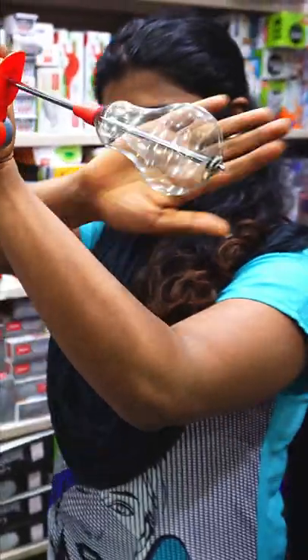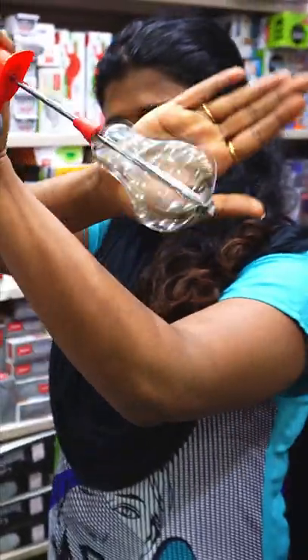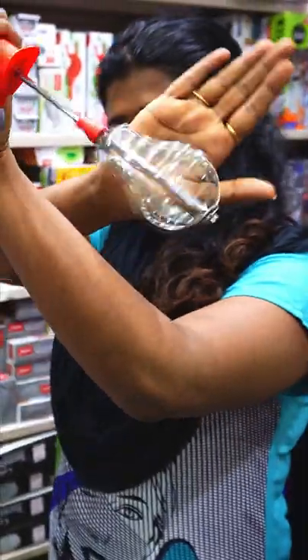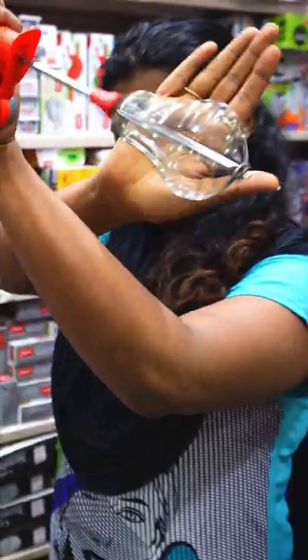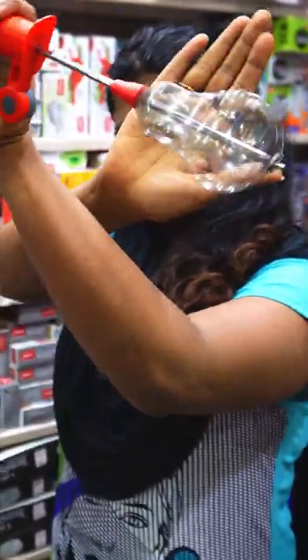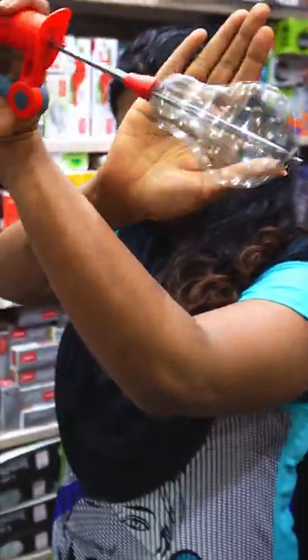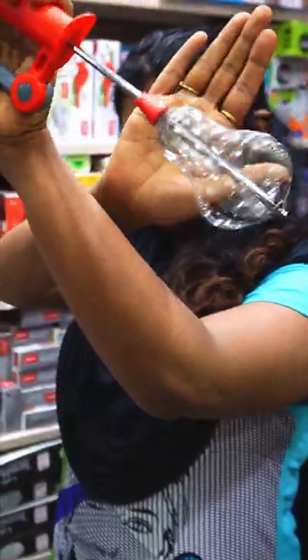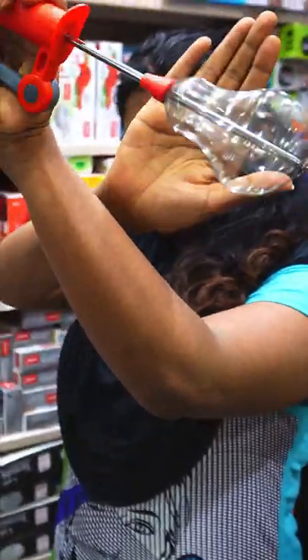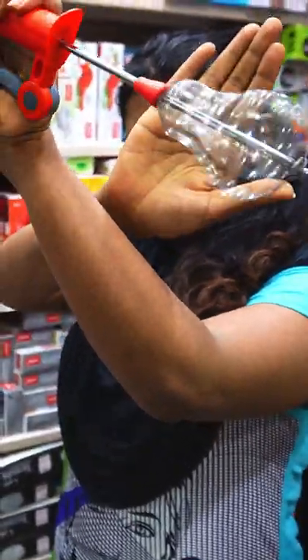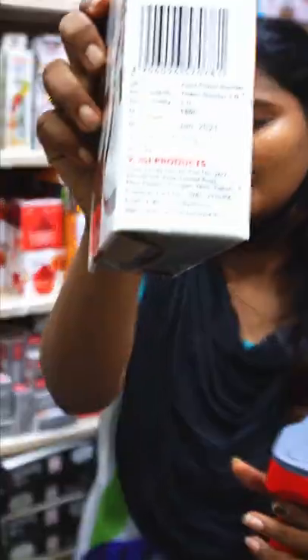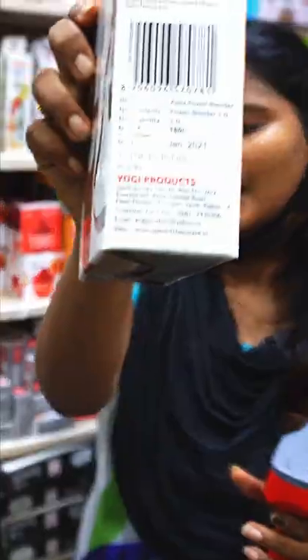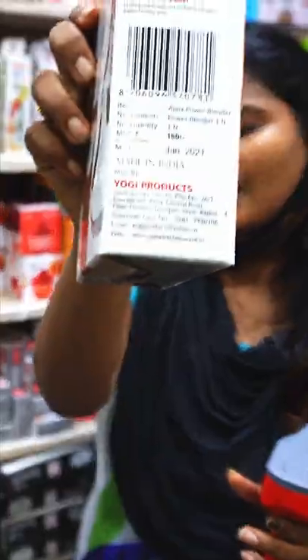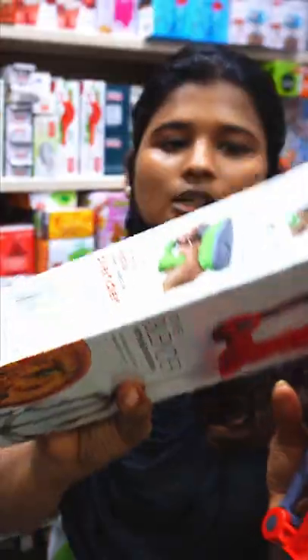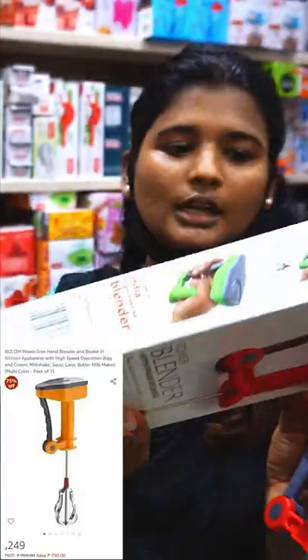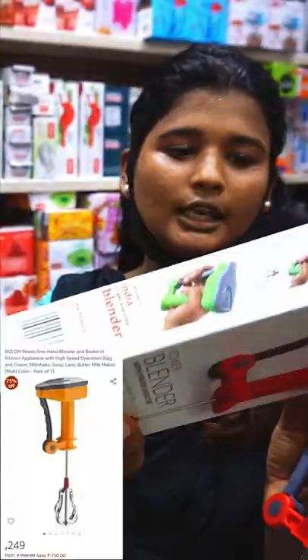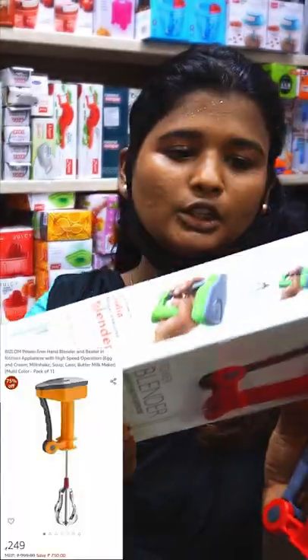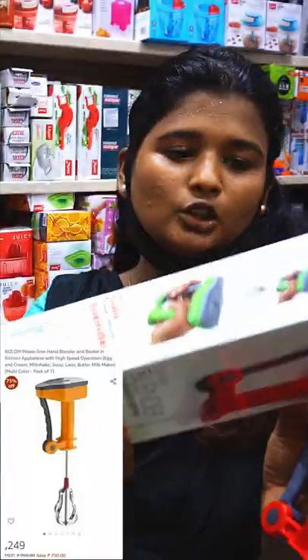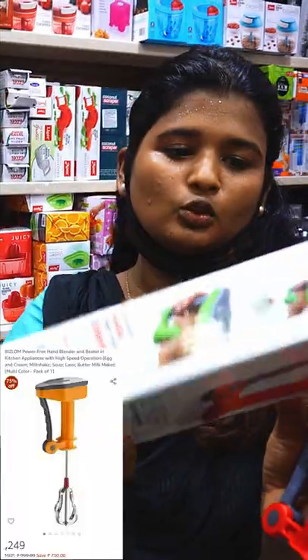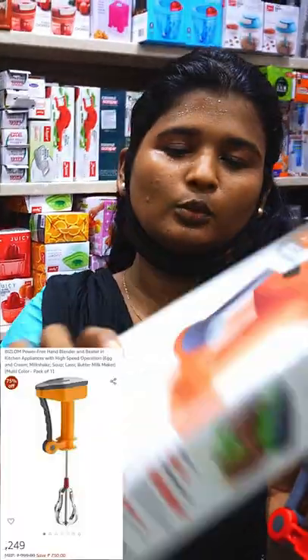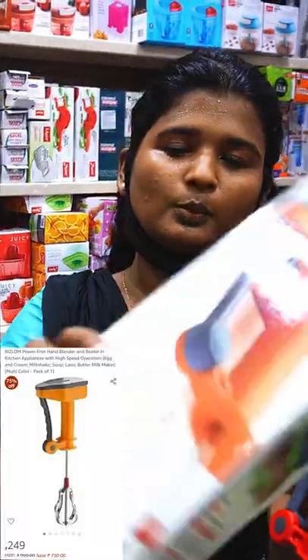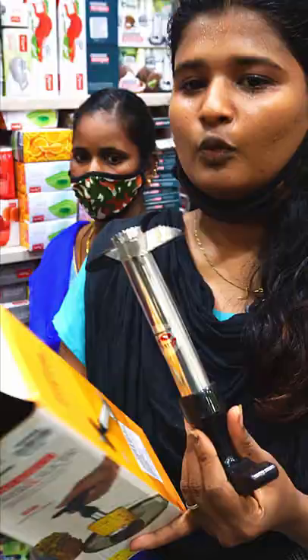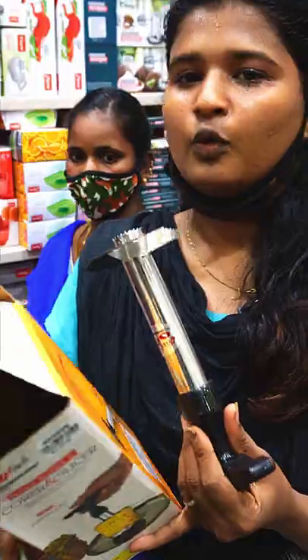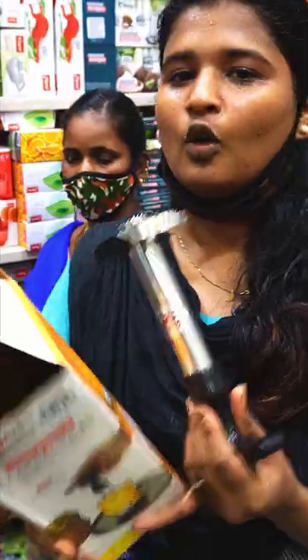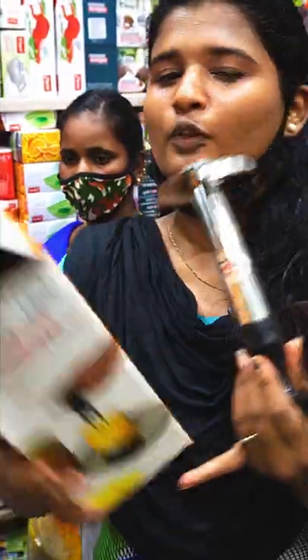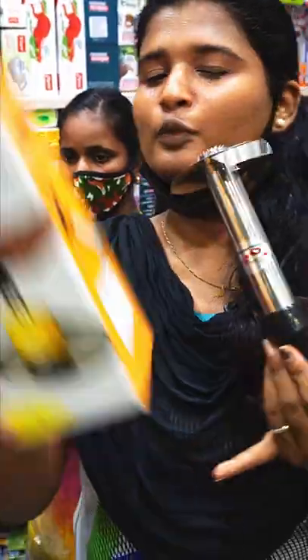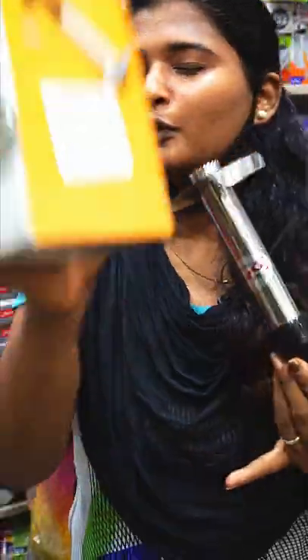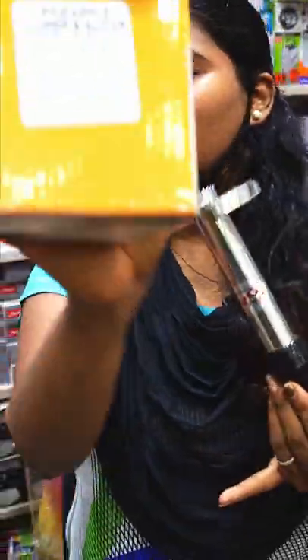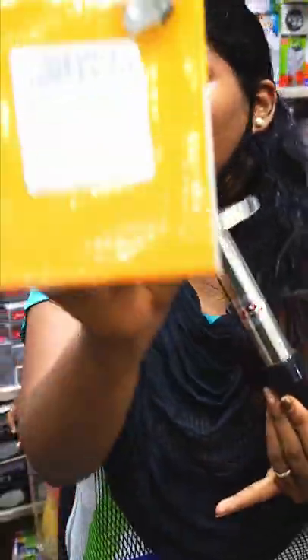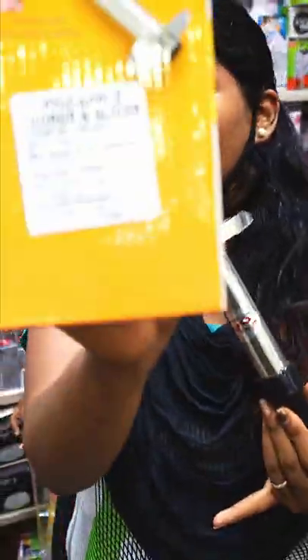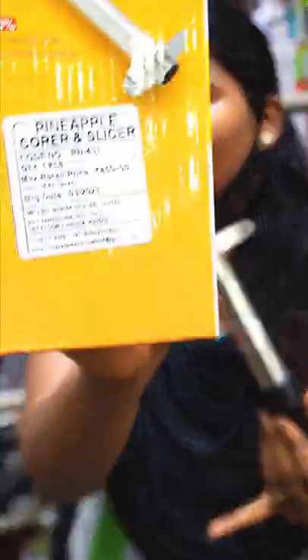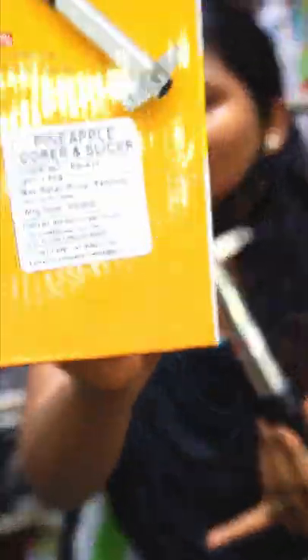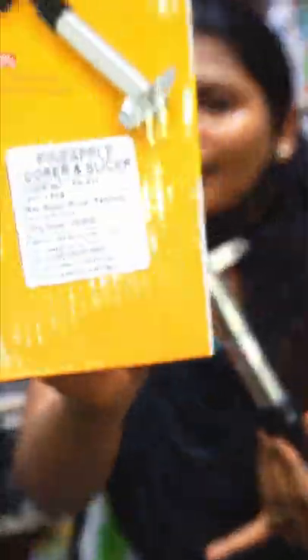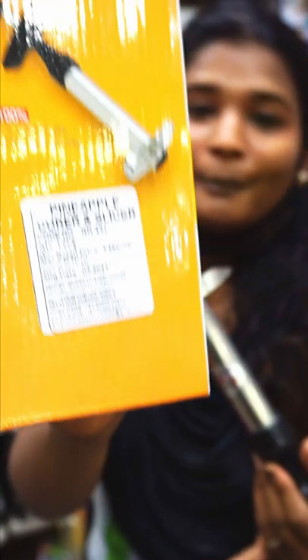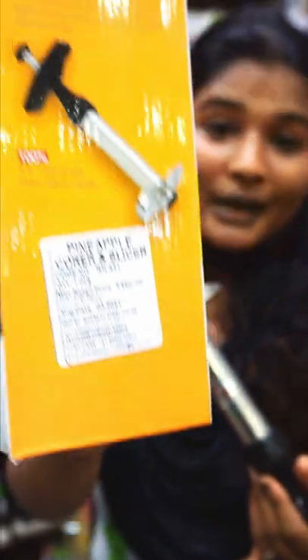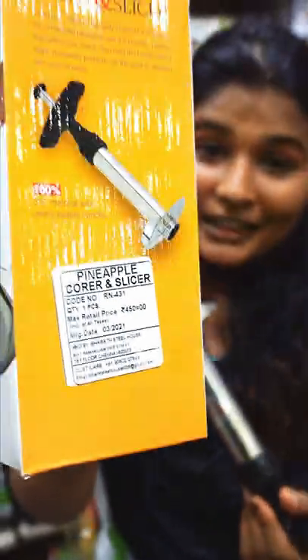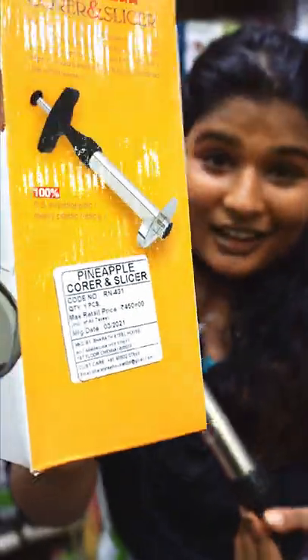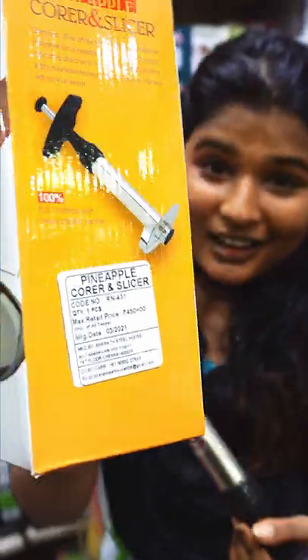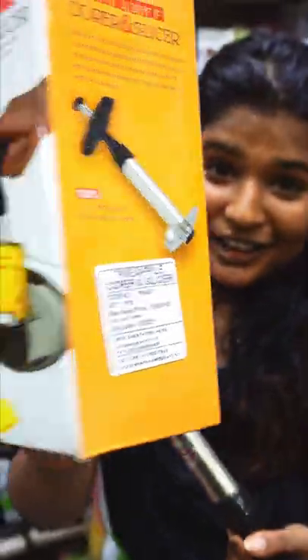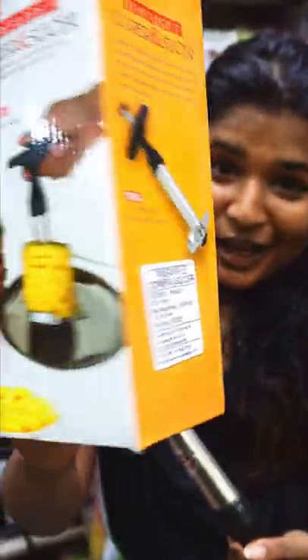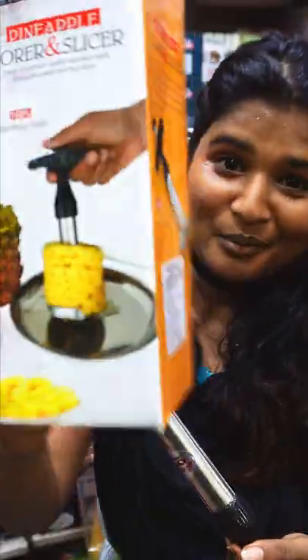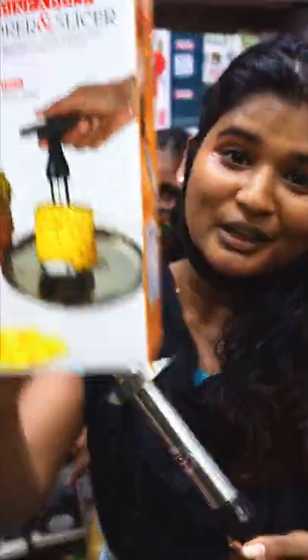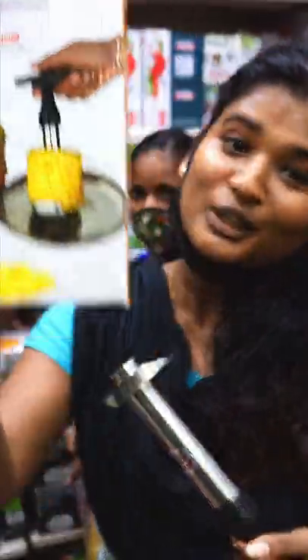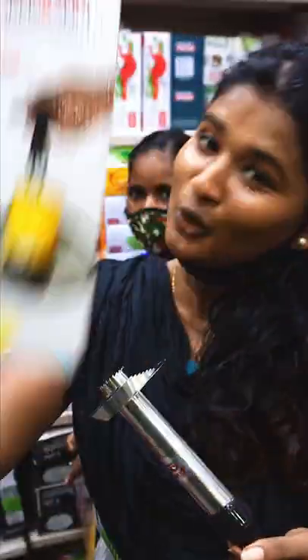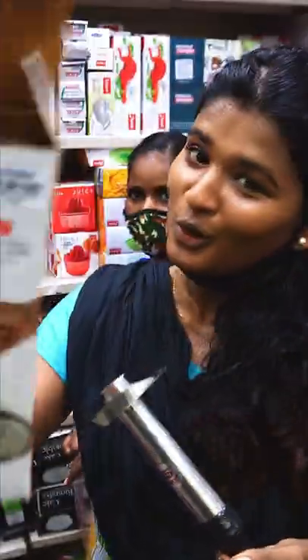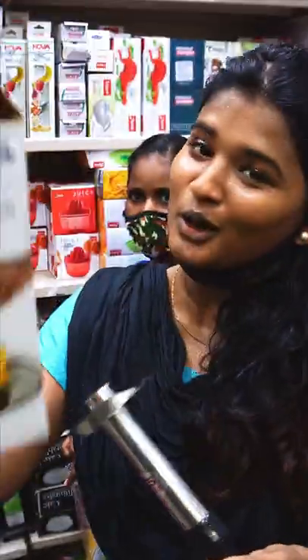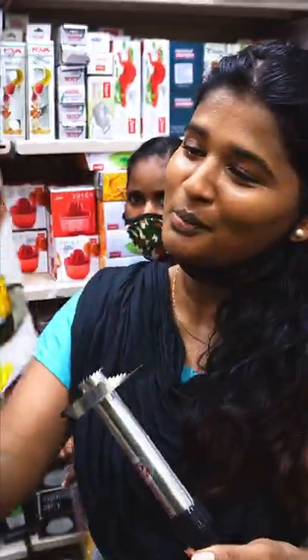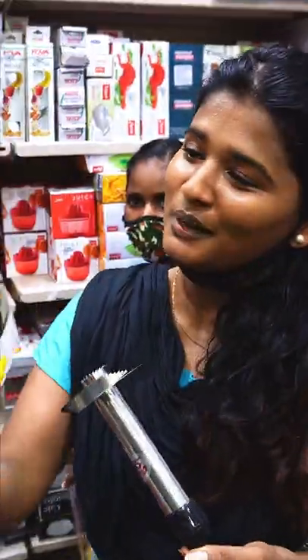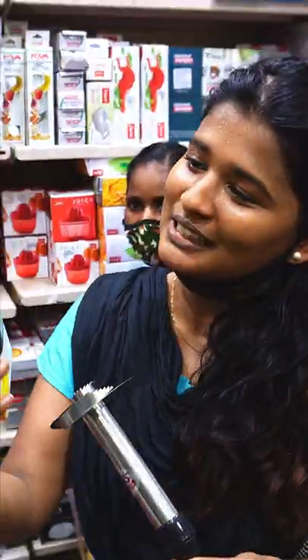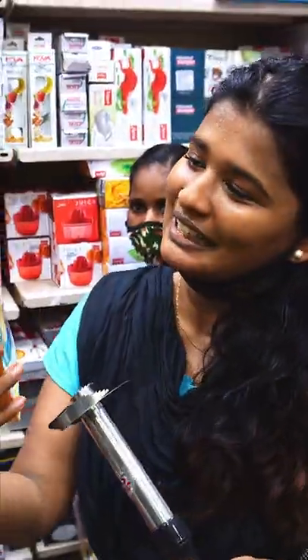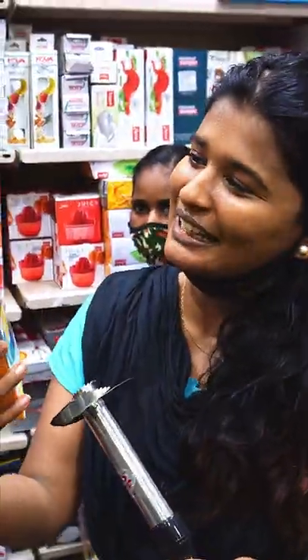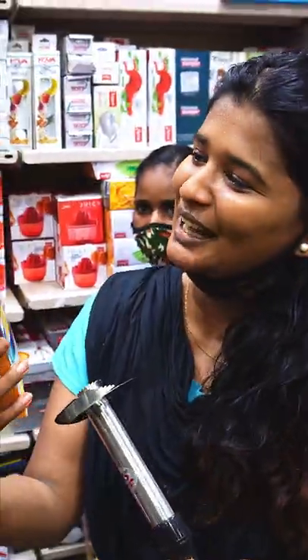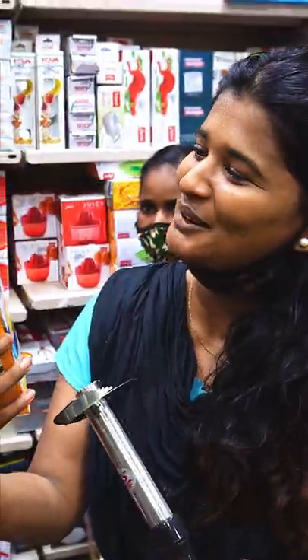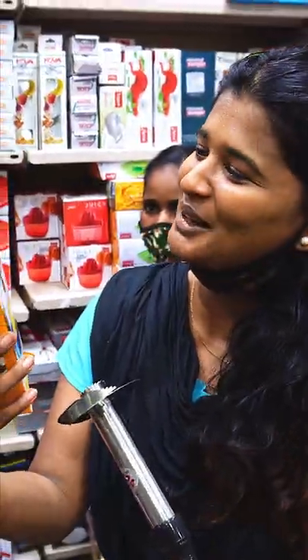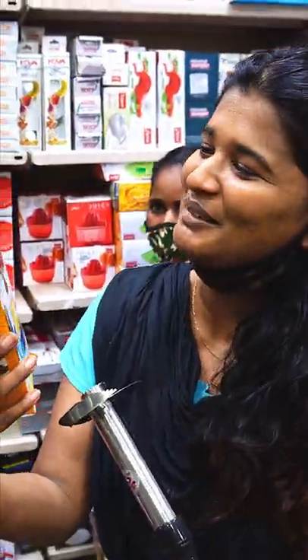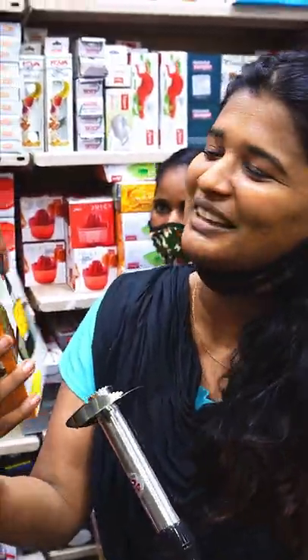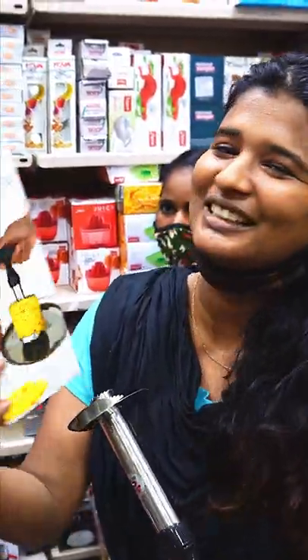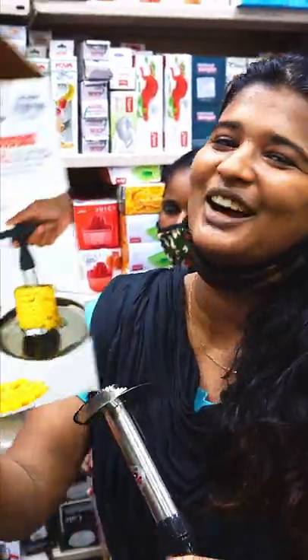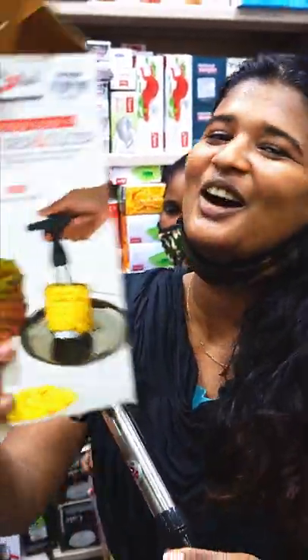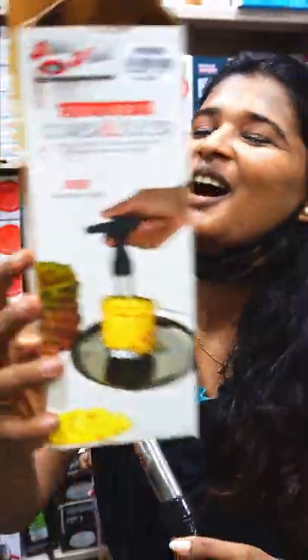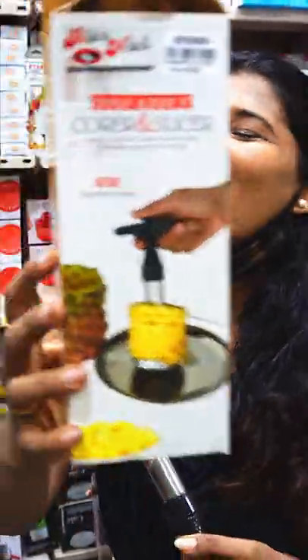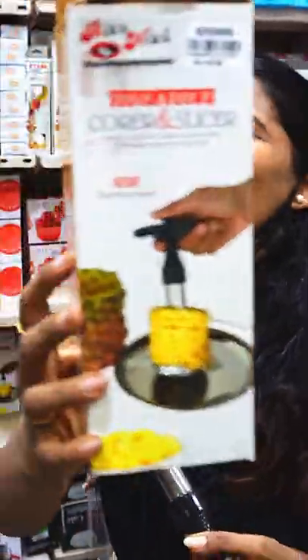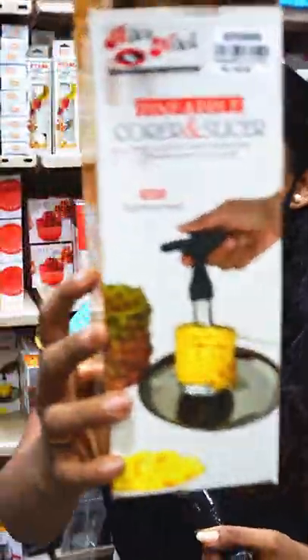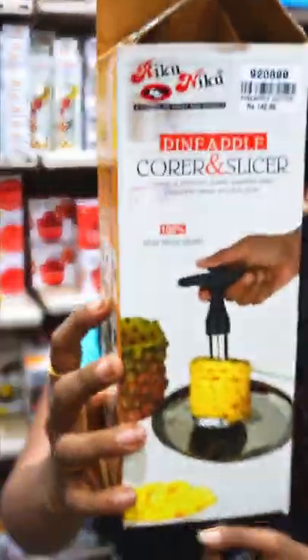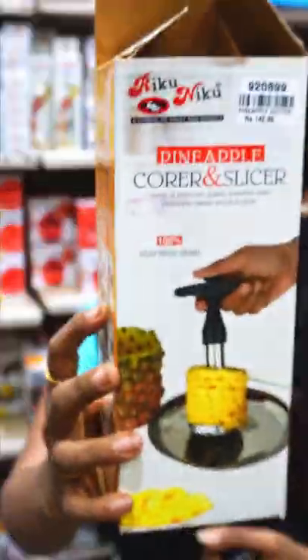A handheld blender is 92 rupees. If you look at the price, it's 142 rupees online.